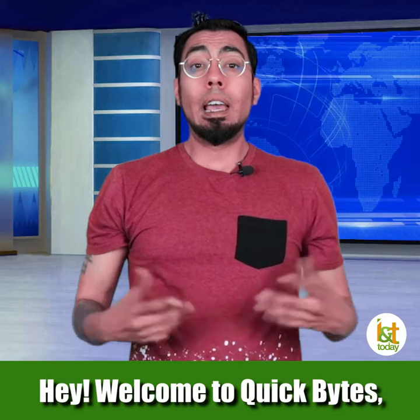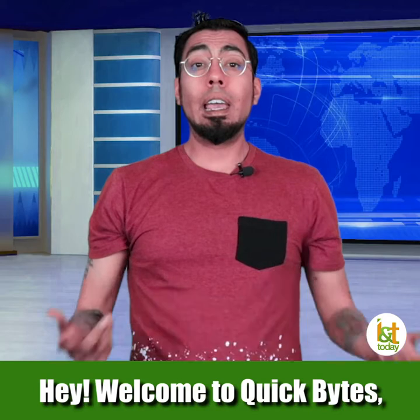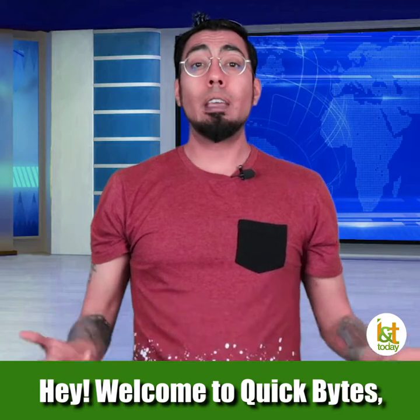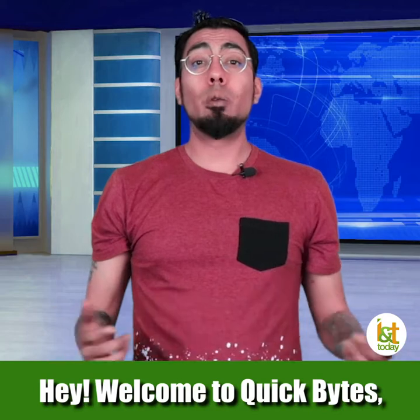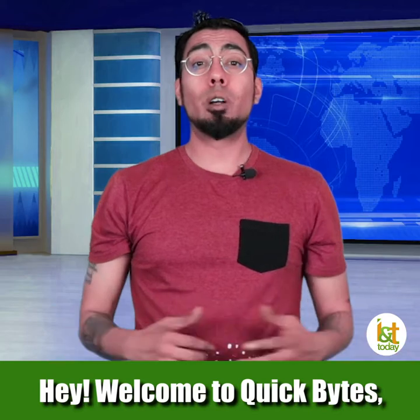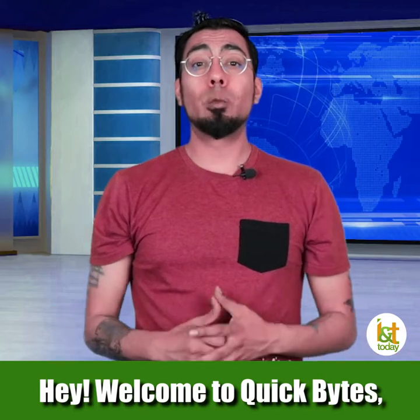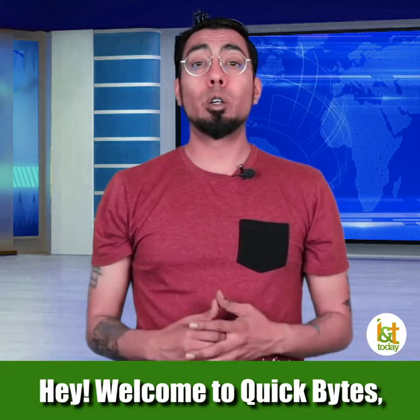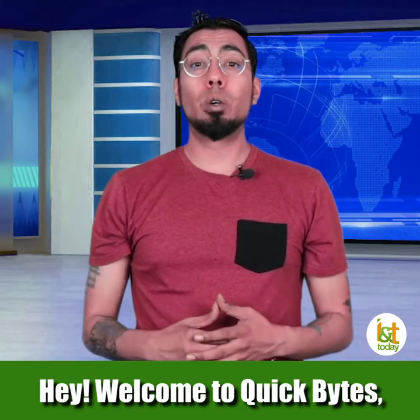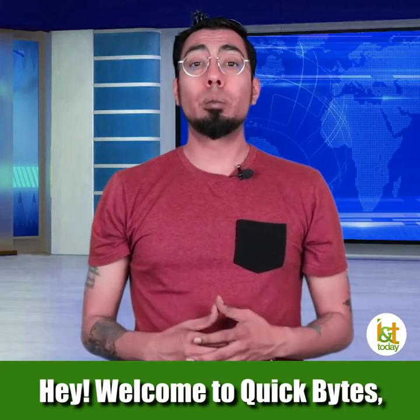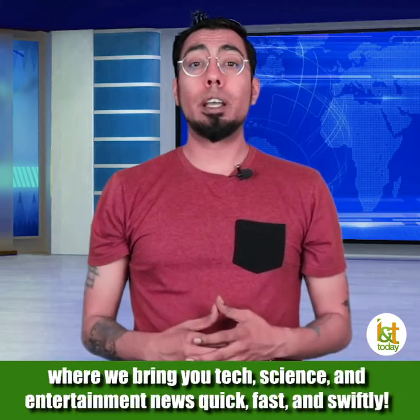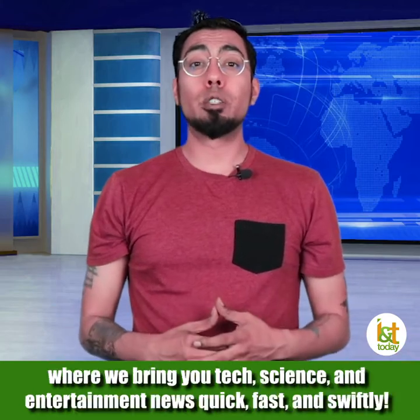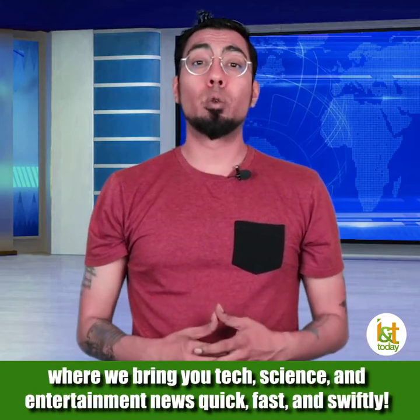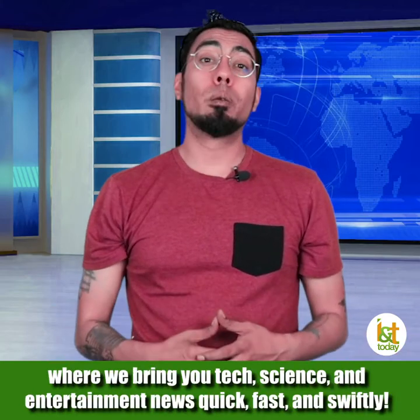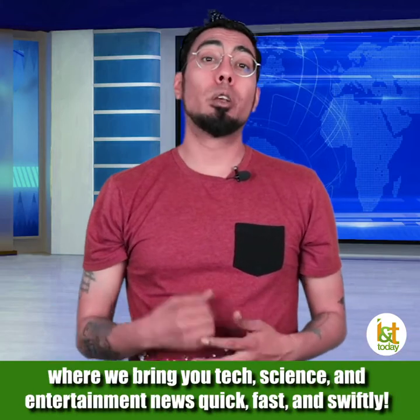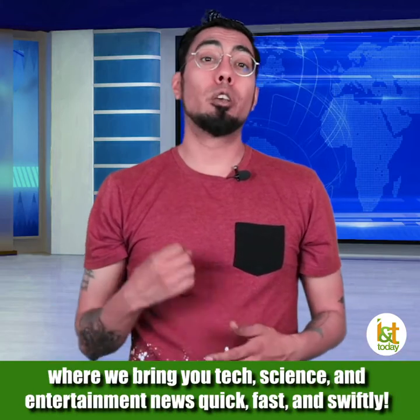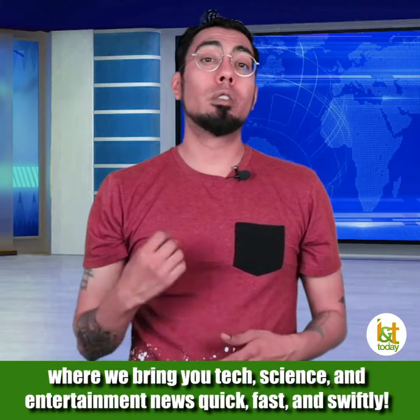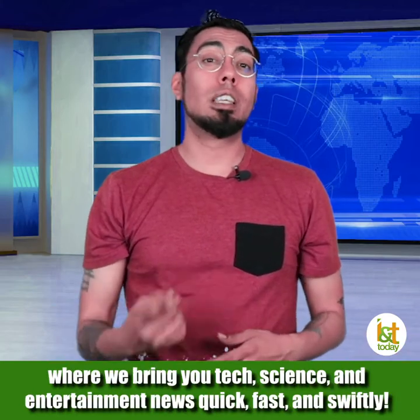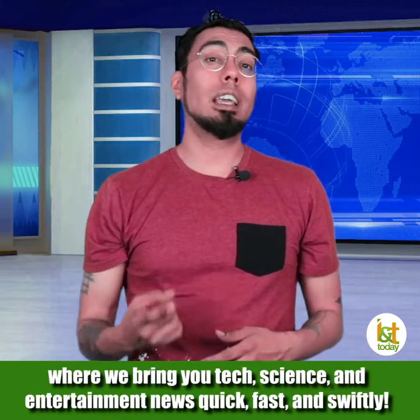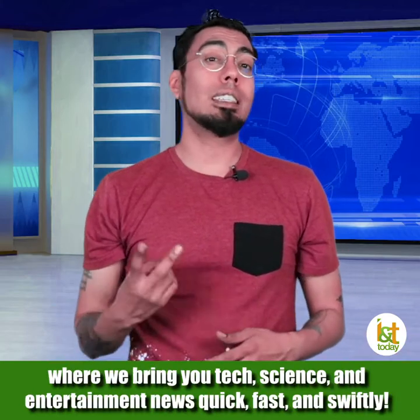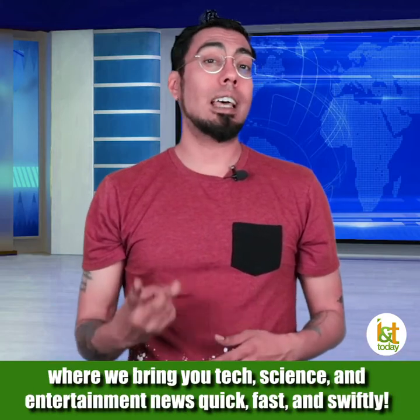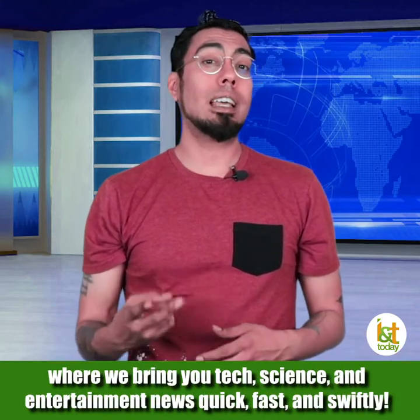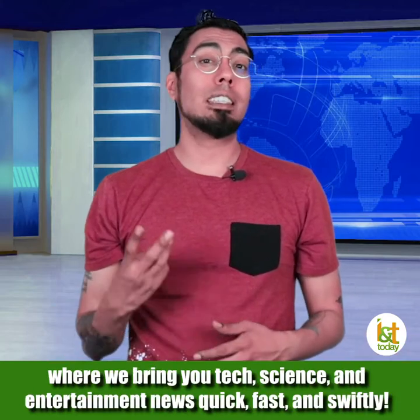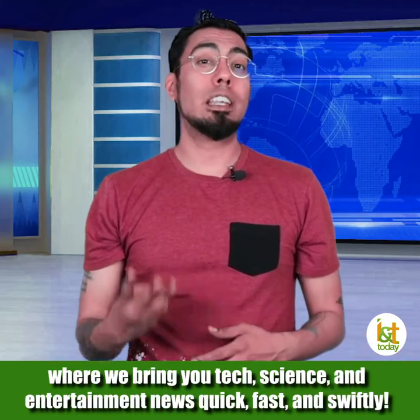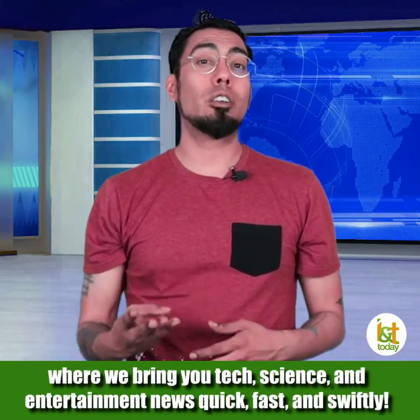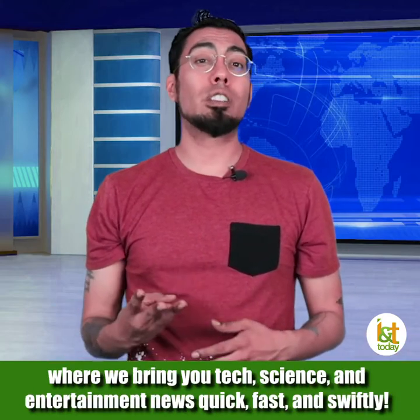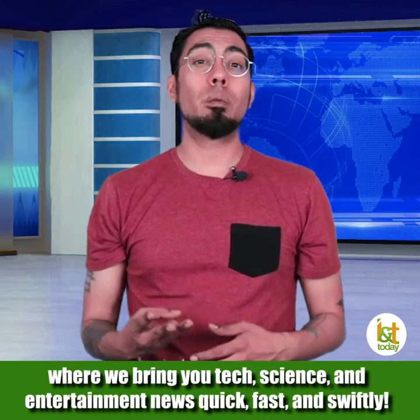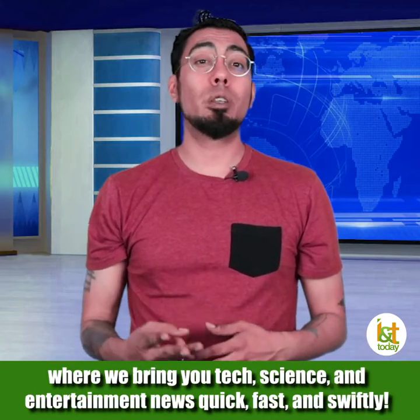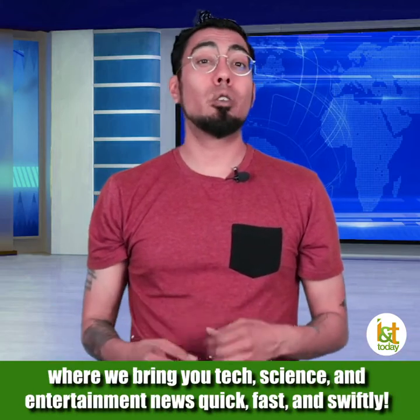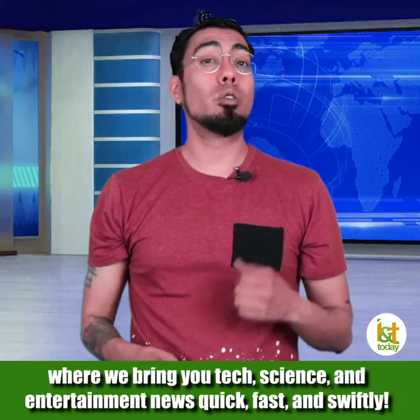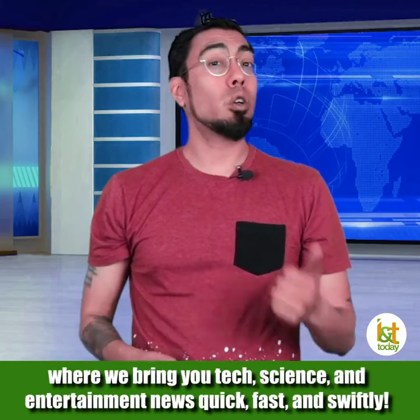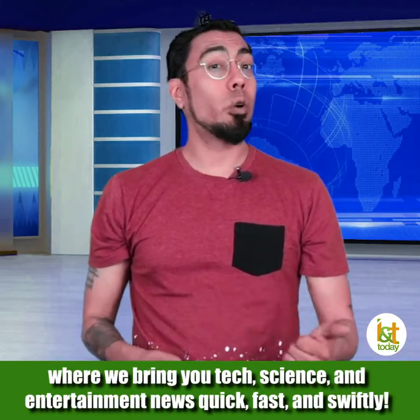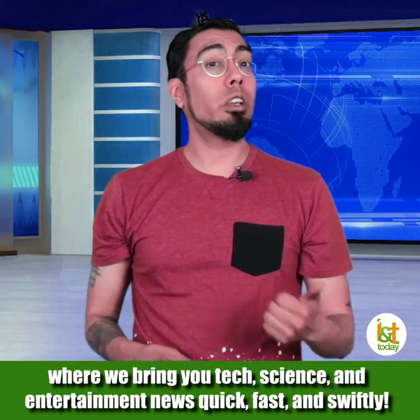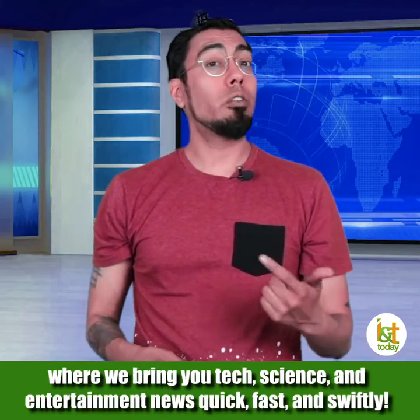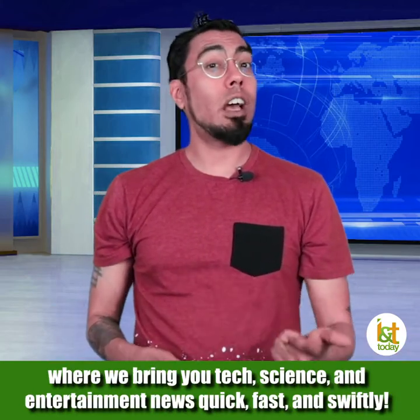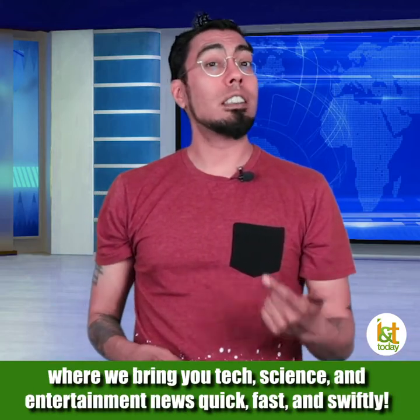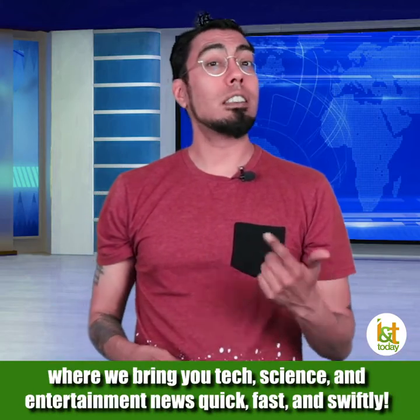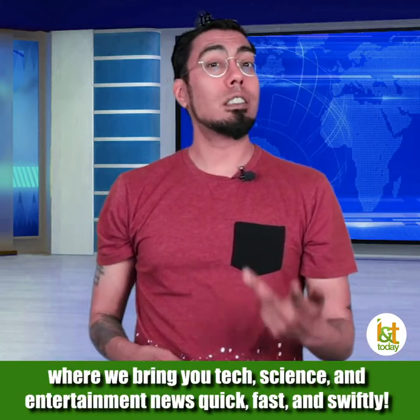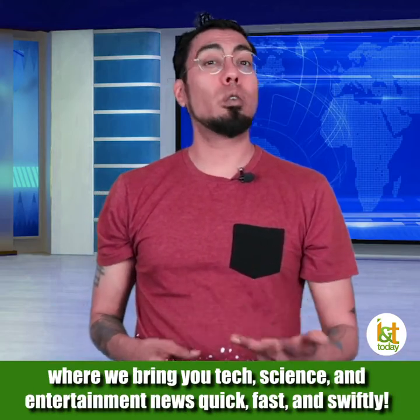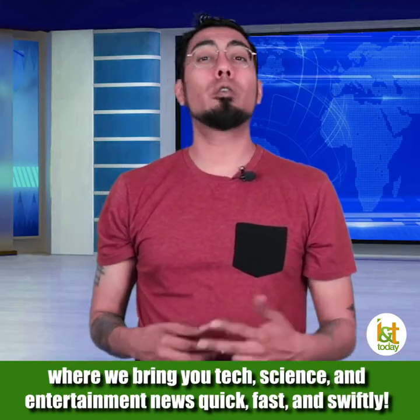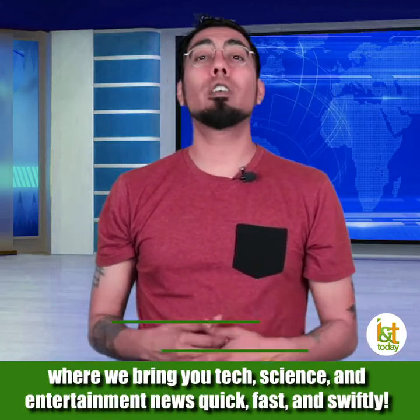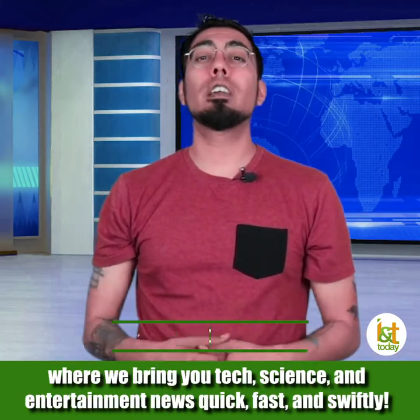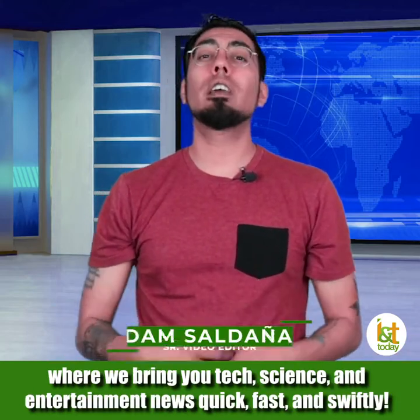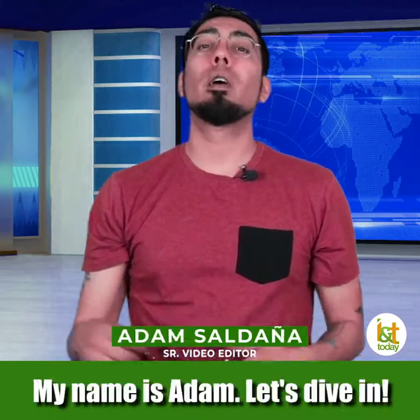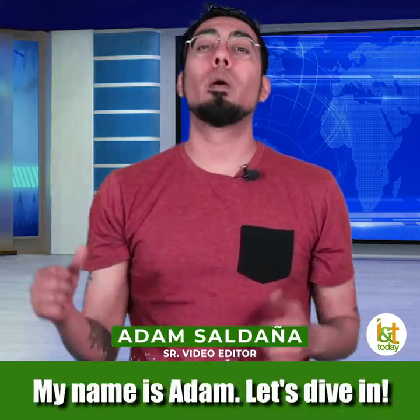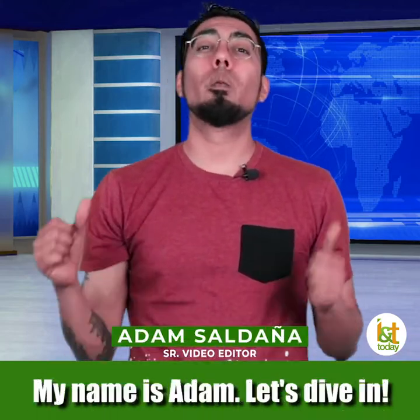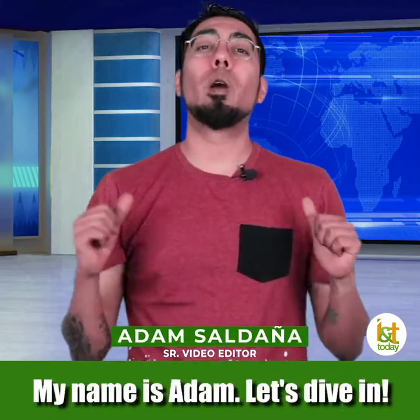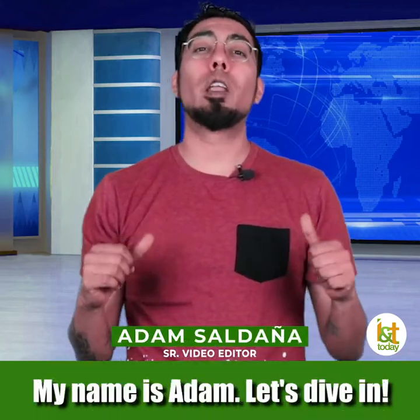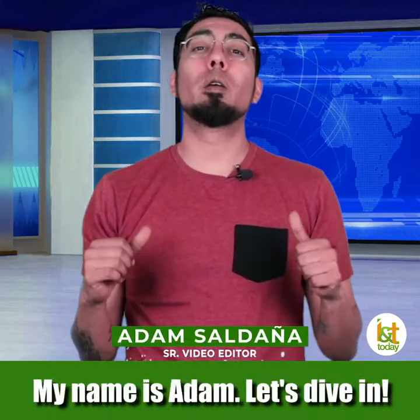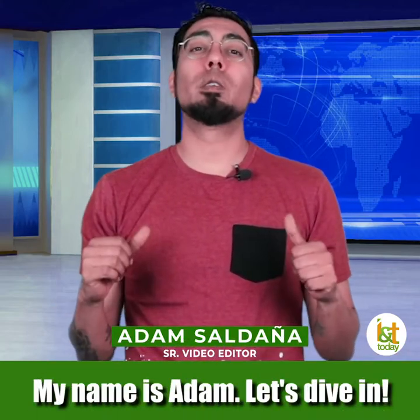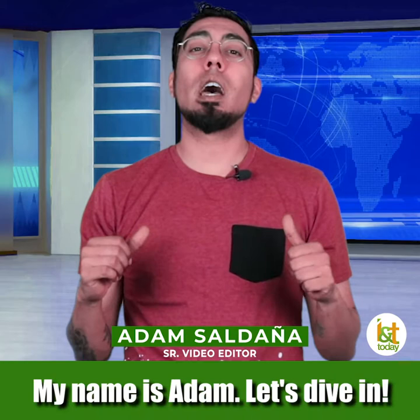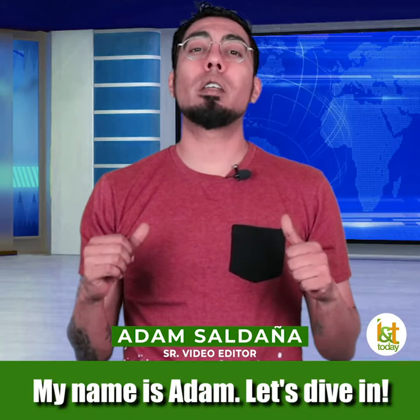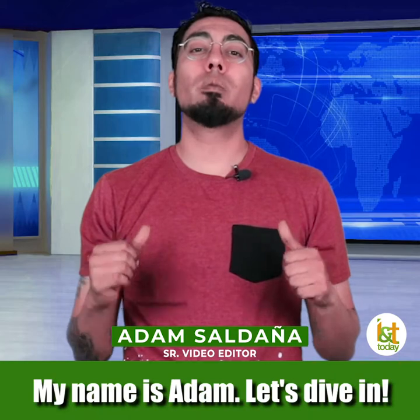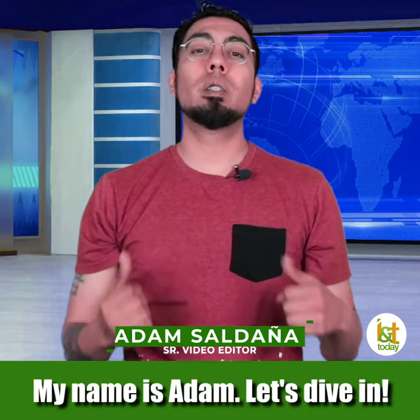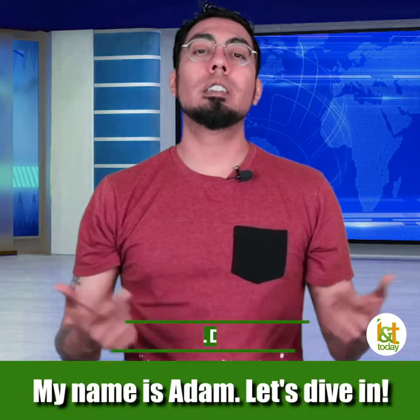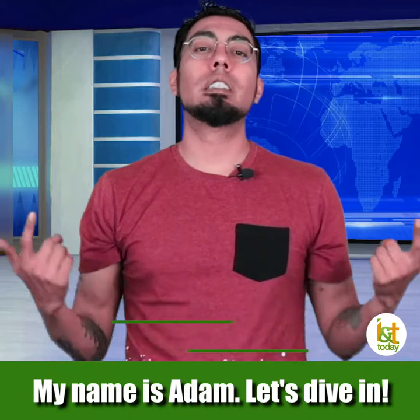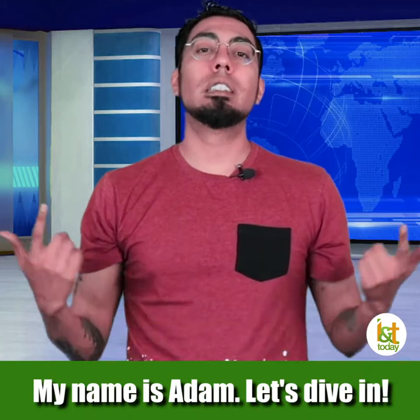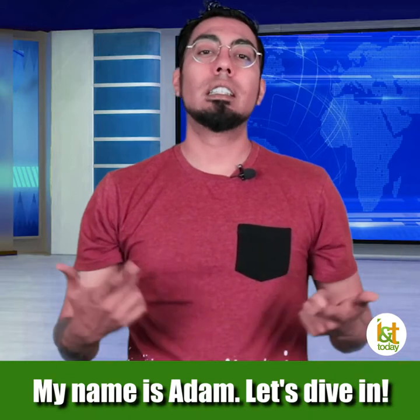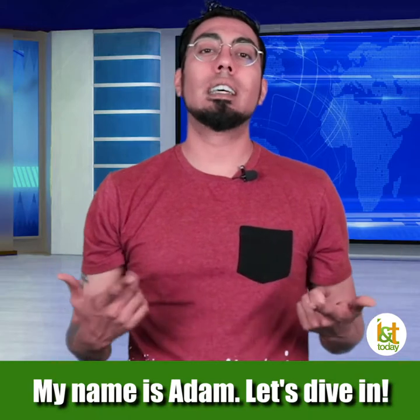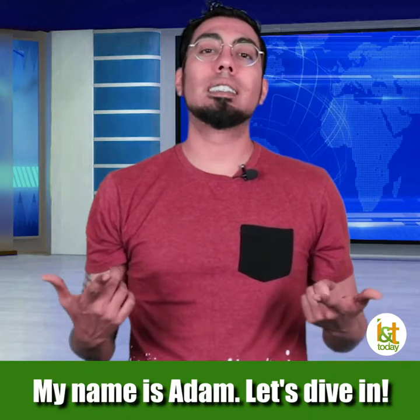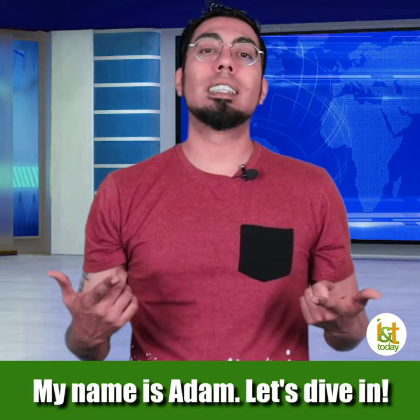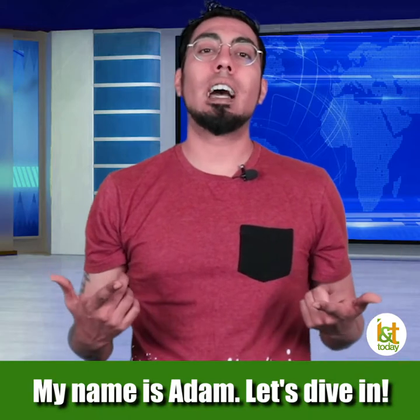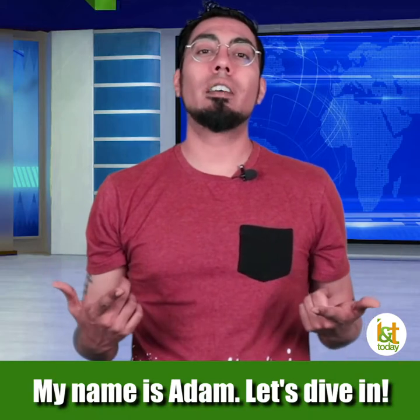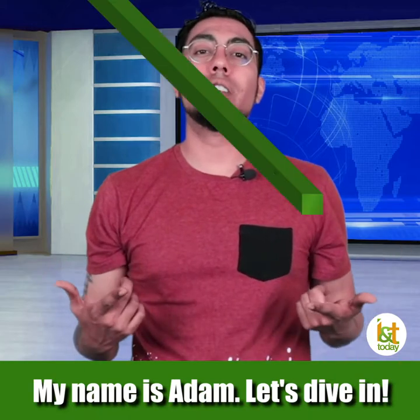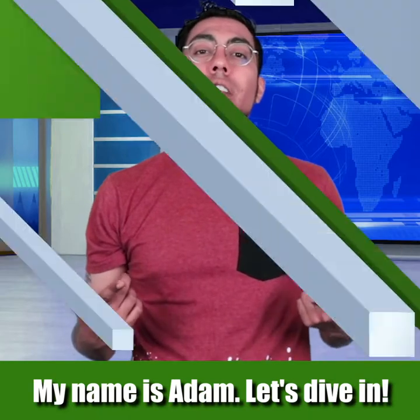Hey, welcome to Quick Bytes, where we bring you tech, science, and entertainment news quick, fast, and swiftly. My name's Adam. Let's dive in.